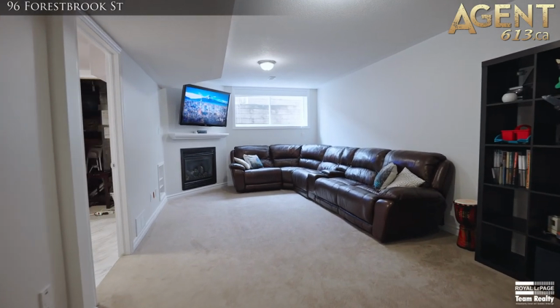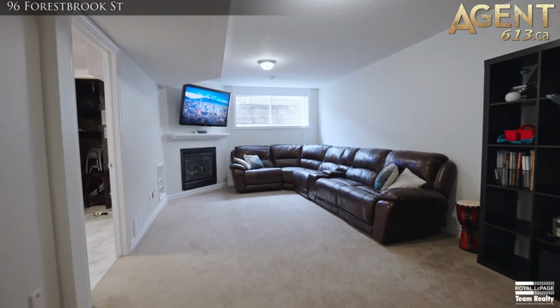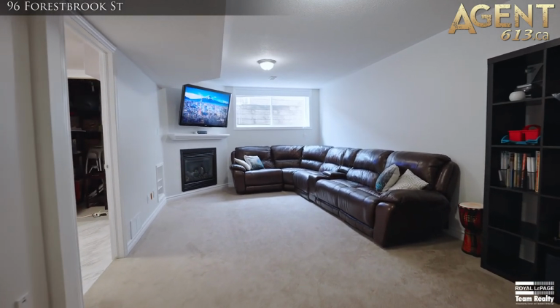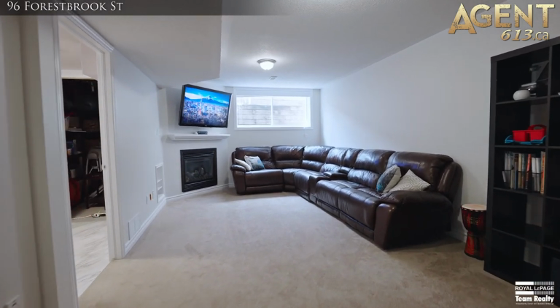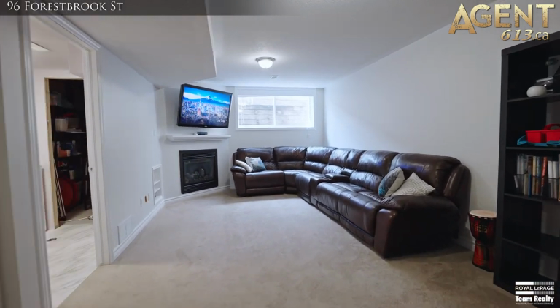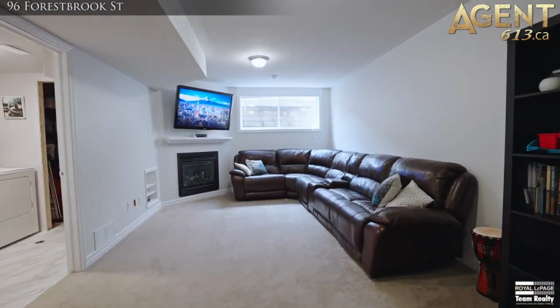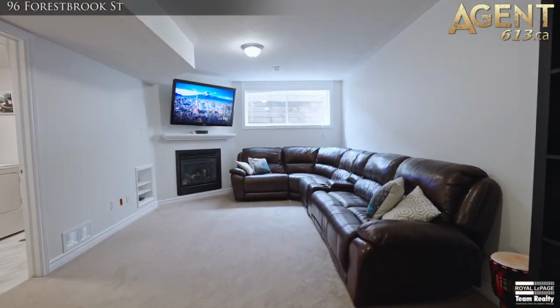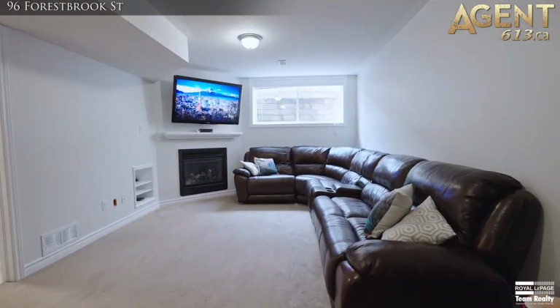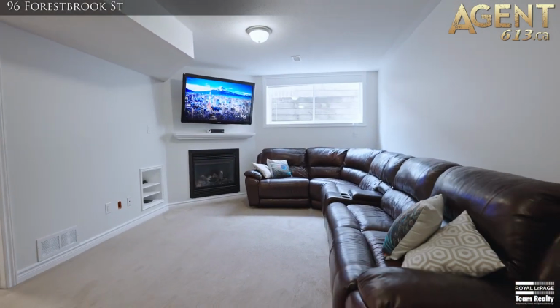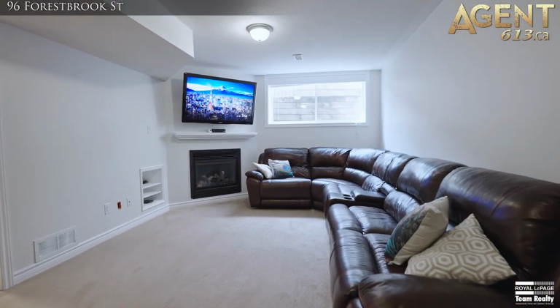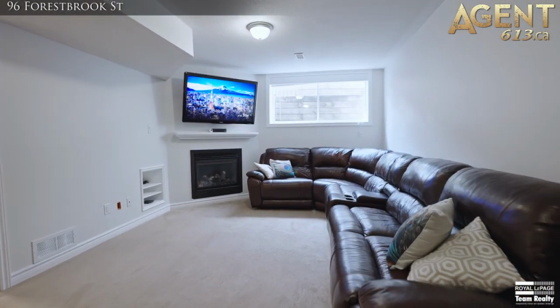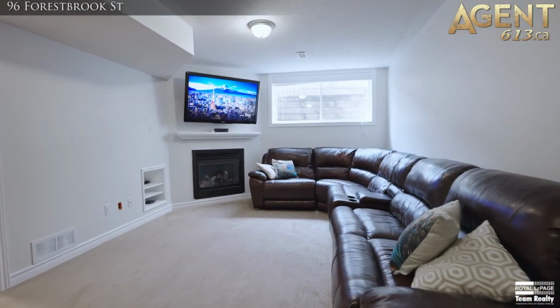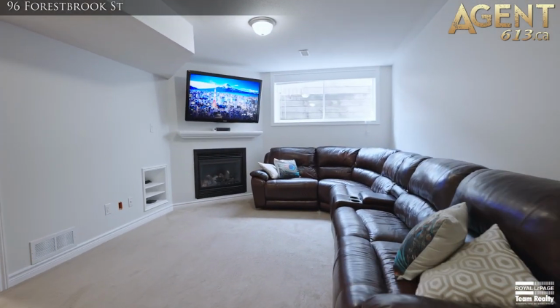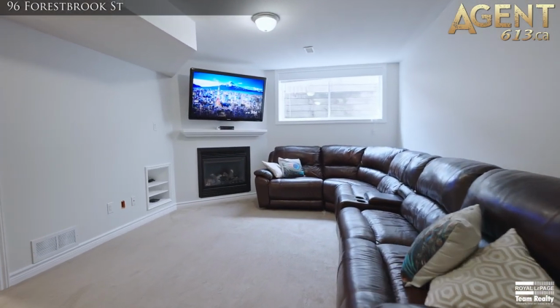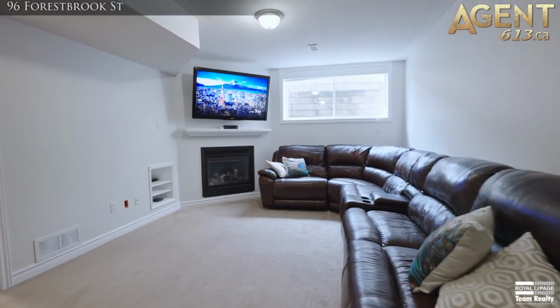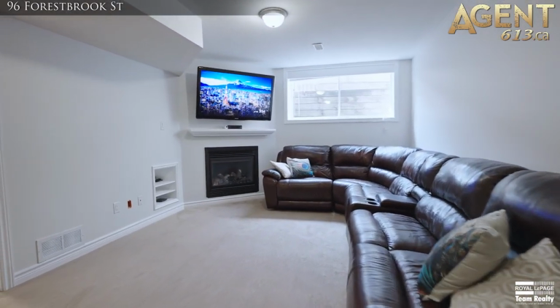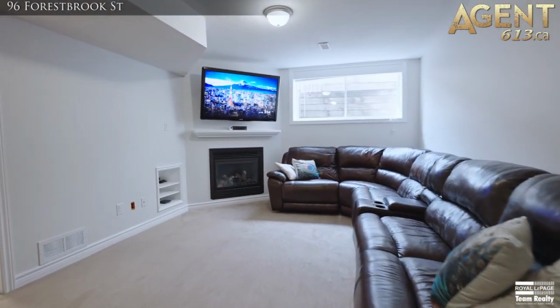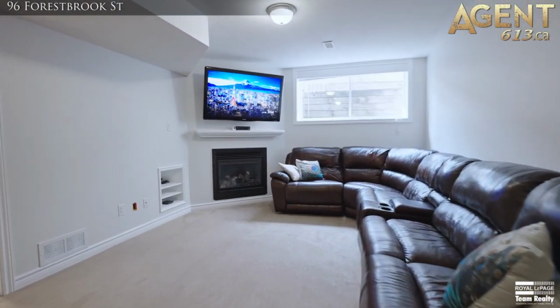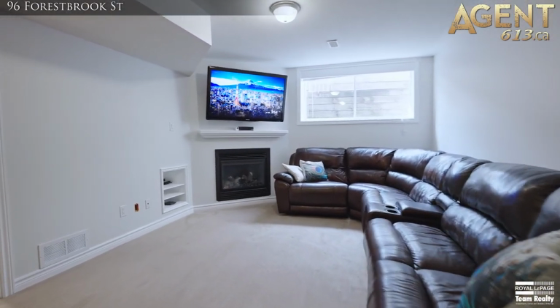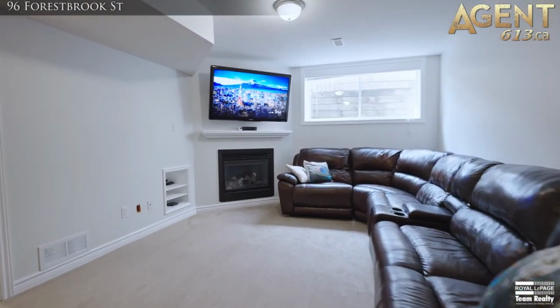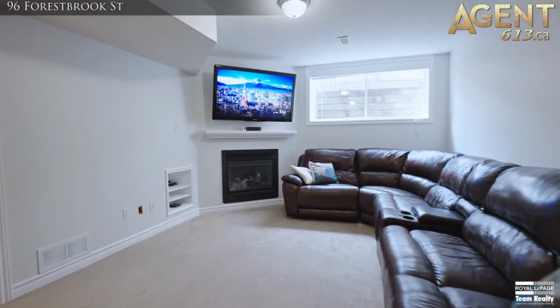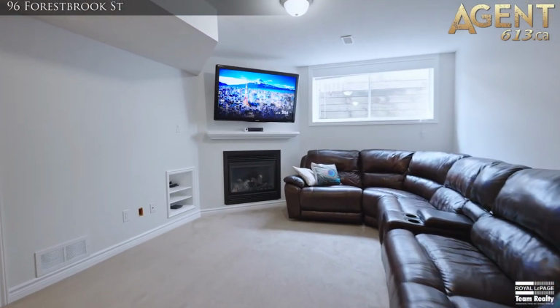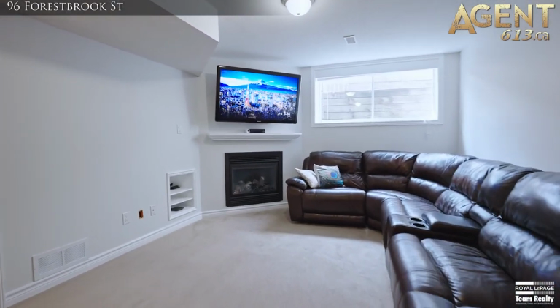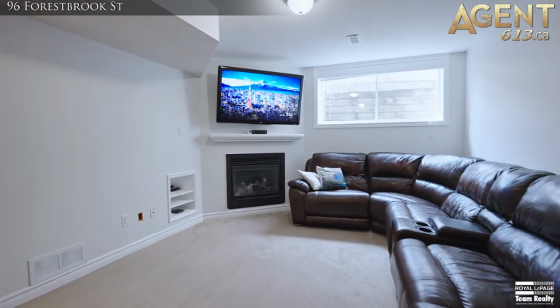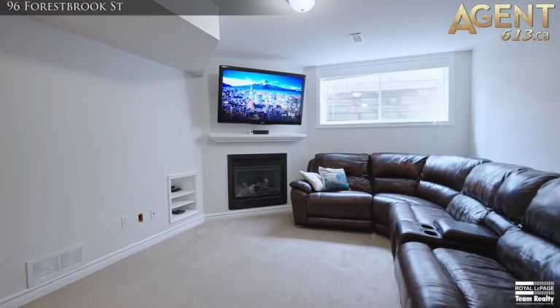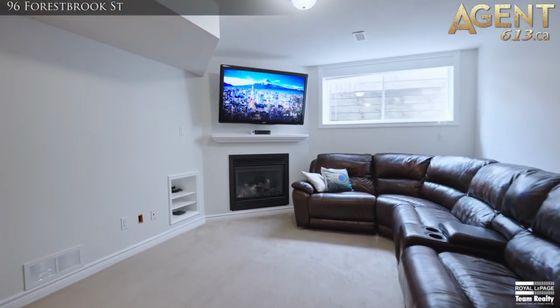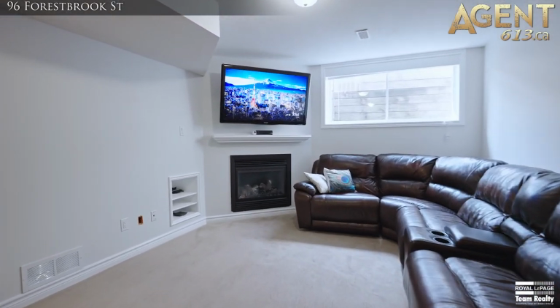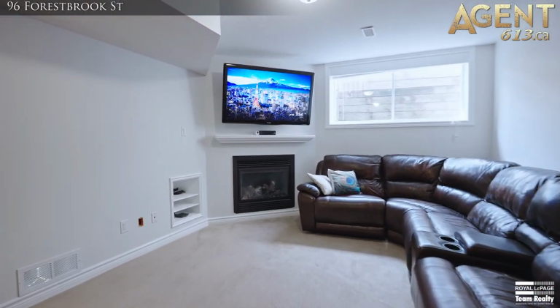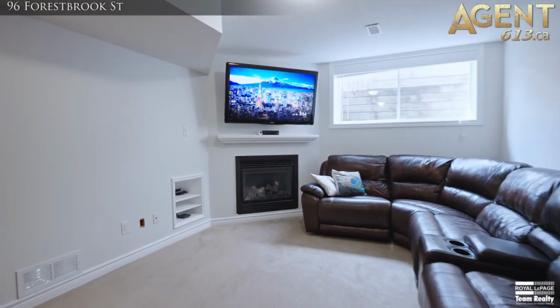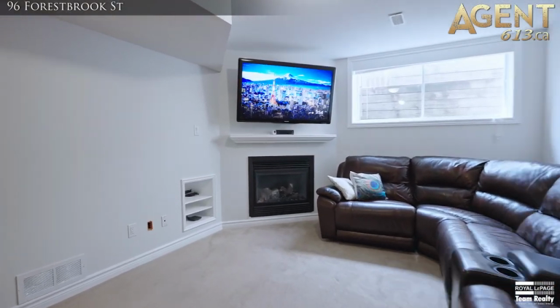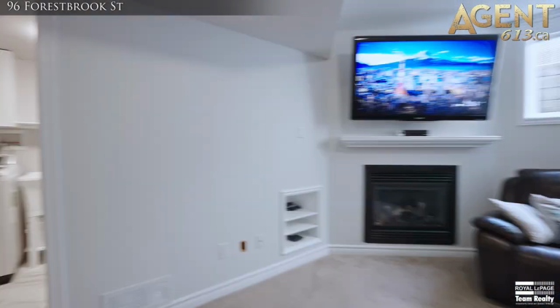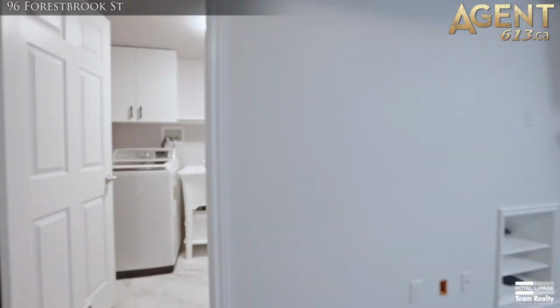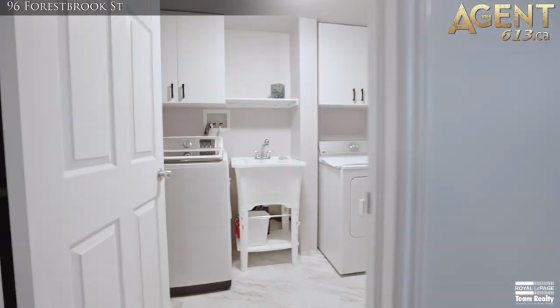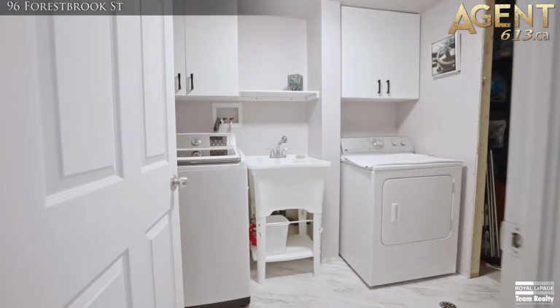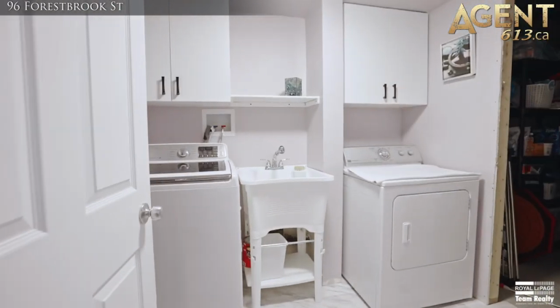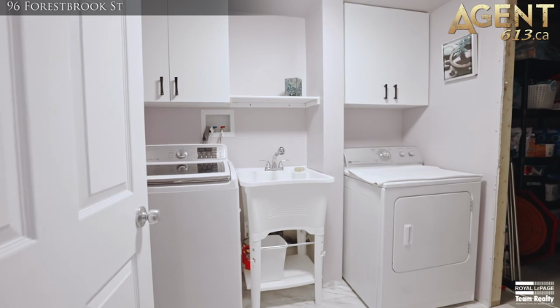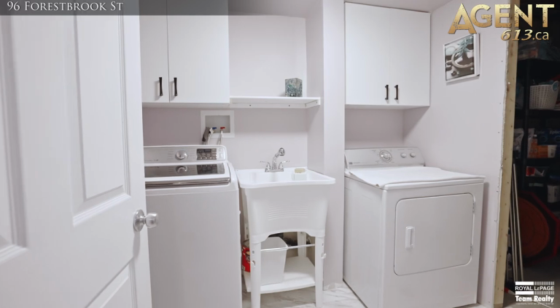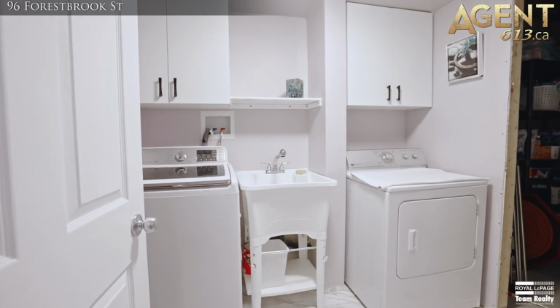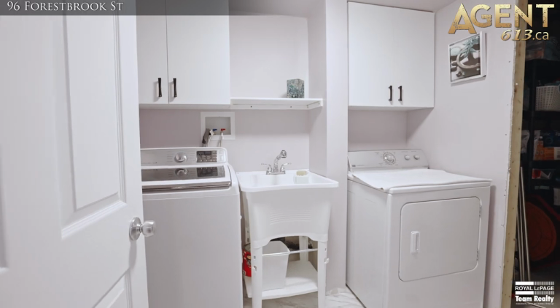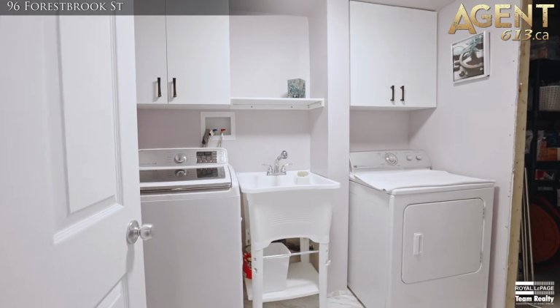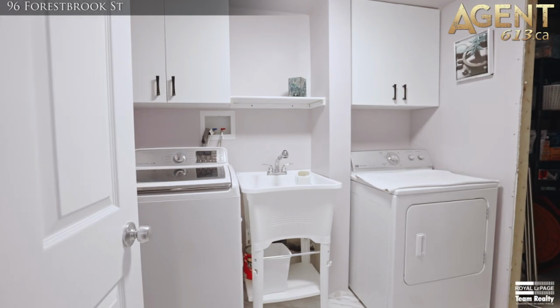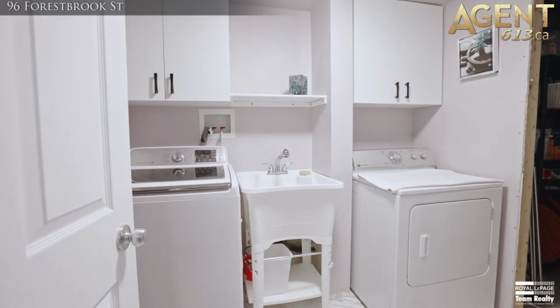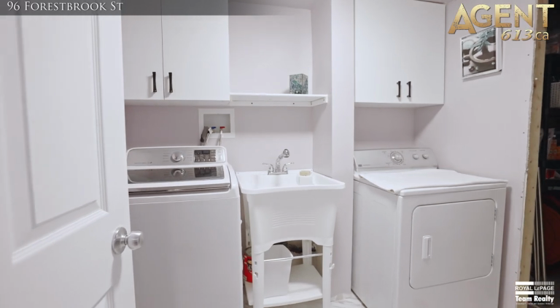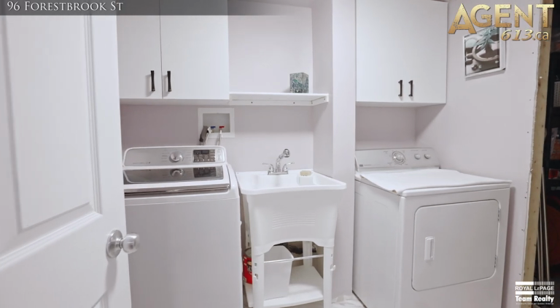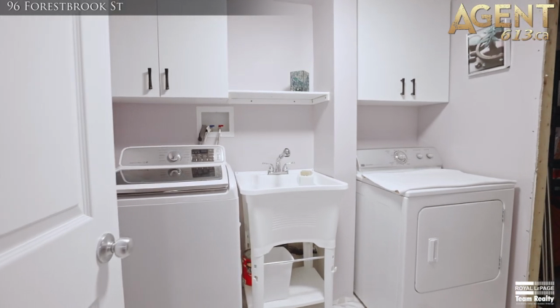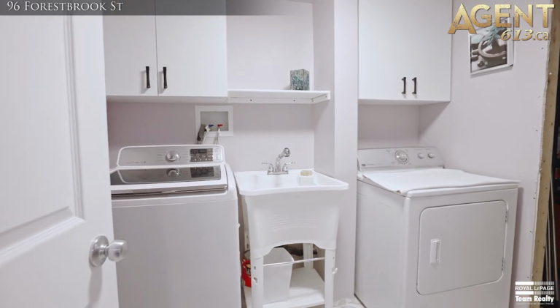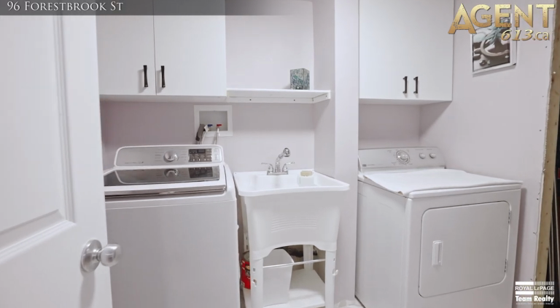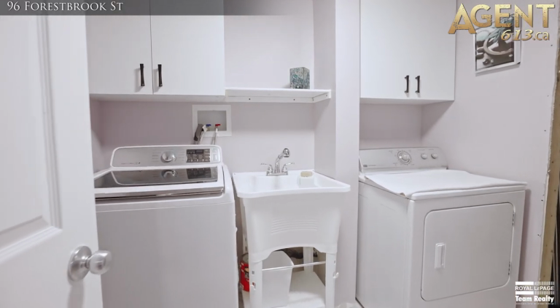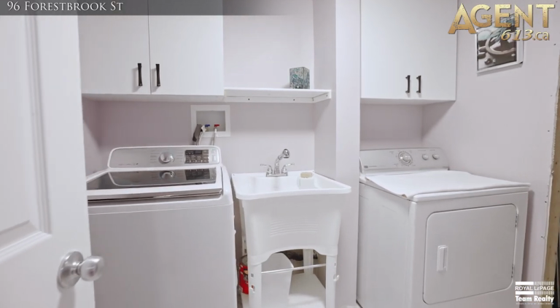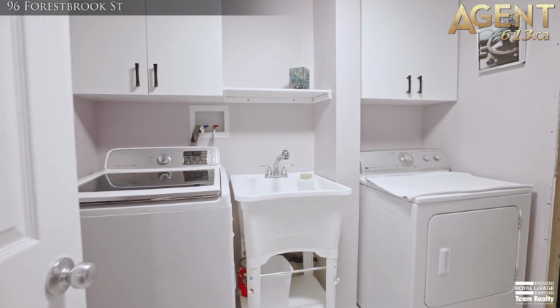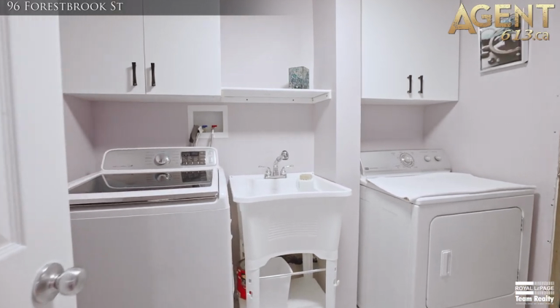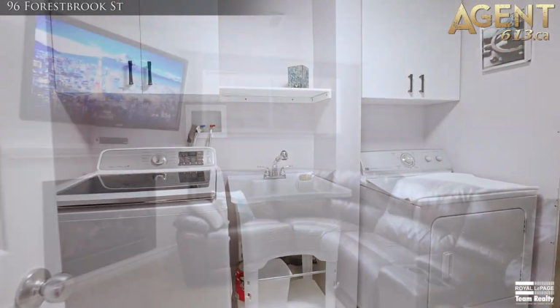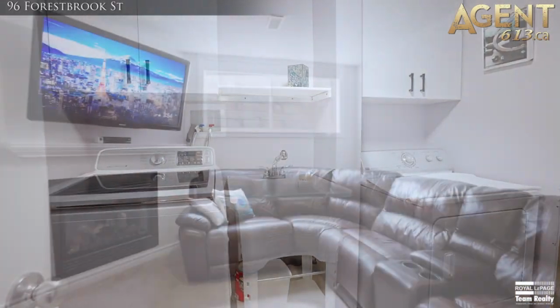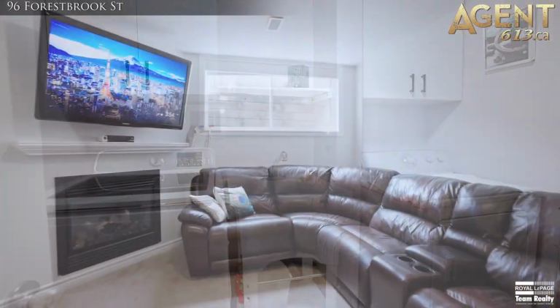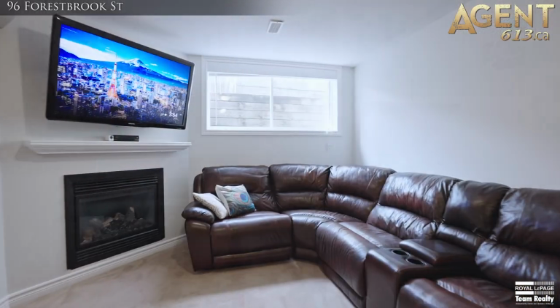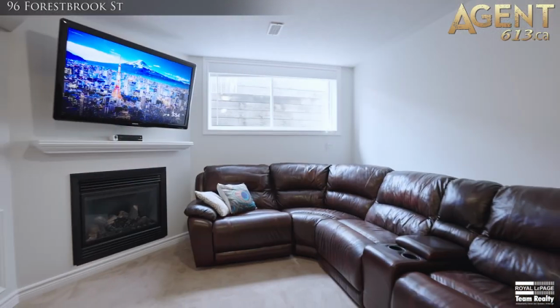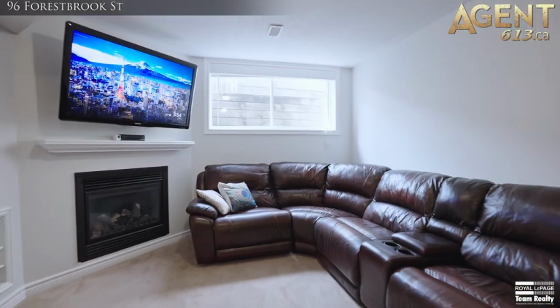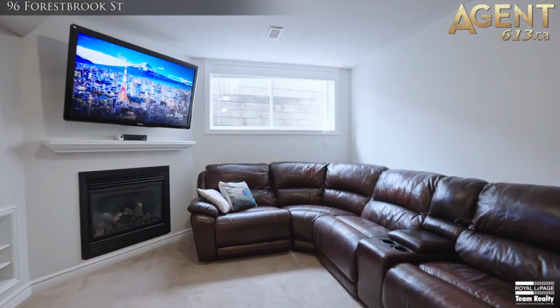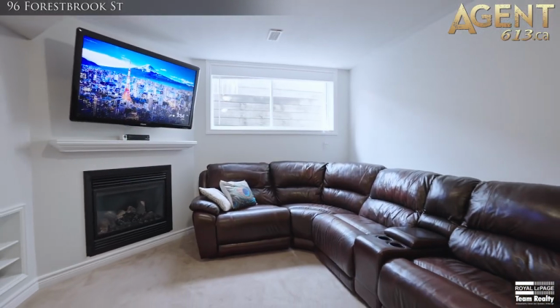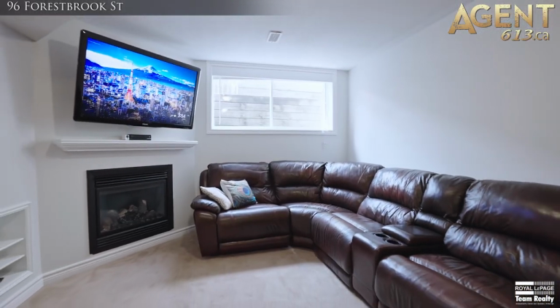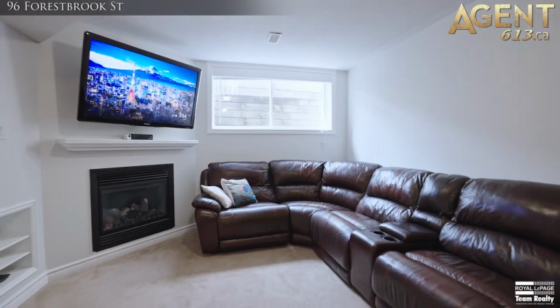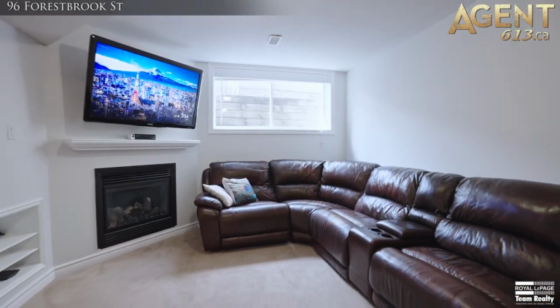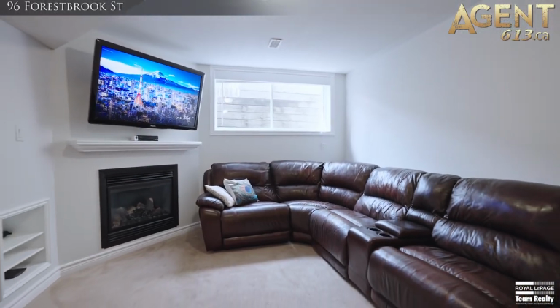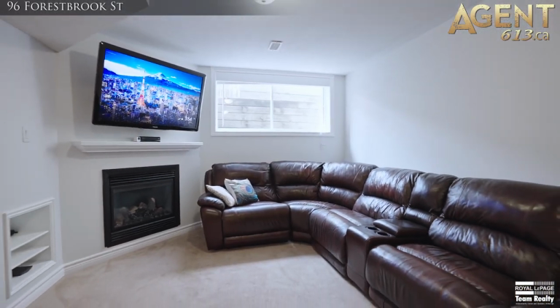The fully-finished lower level has a spacious family room with natural gas fireplace, an updated finished laundry room, and lots of storage.